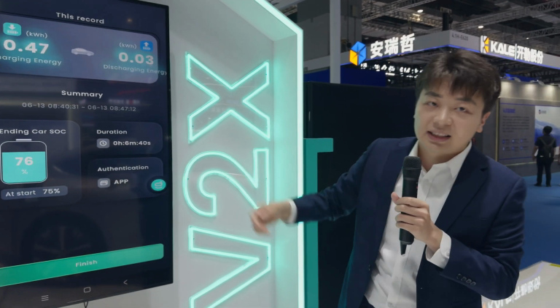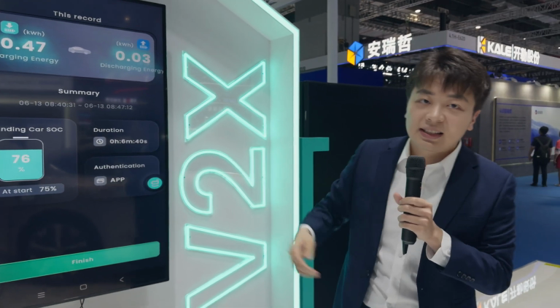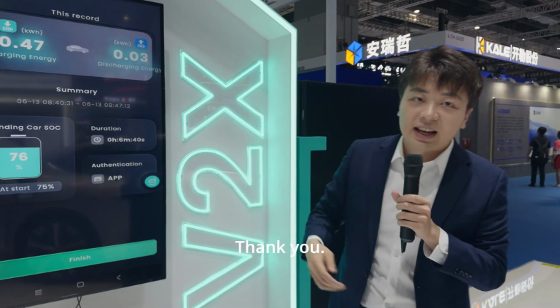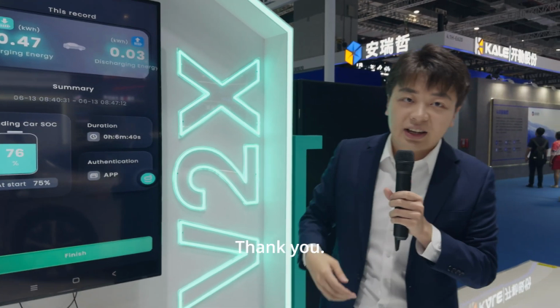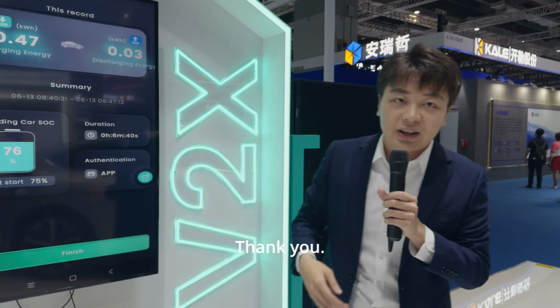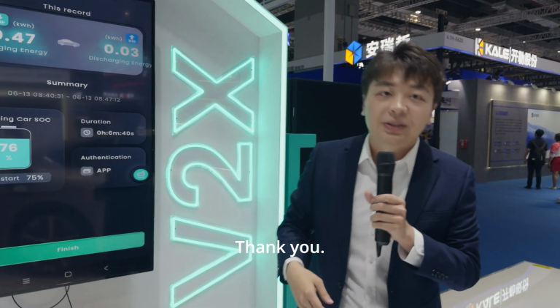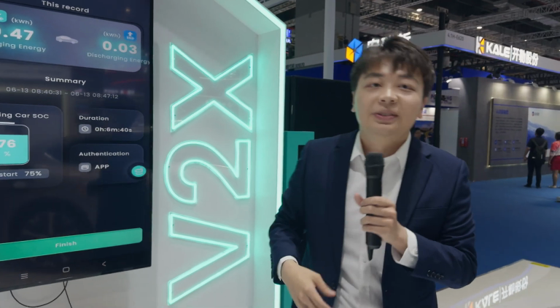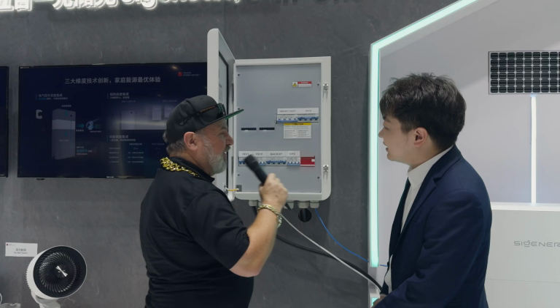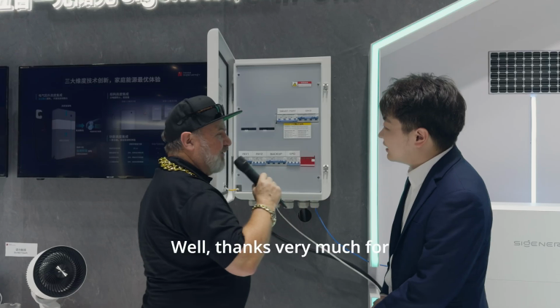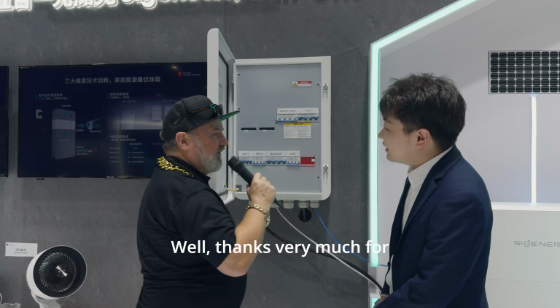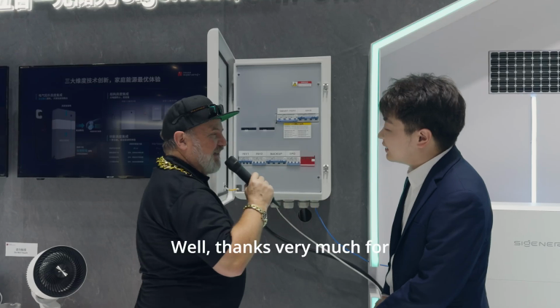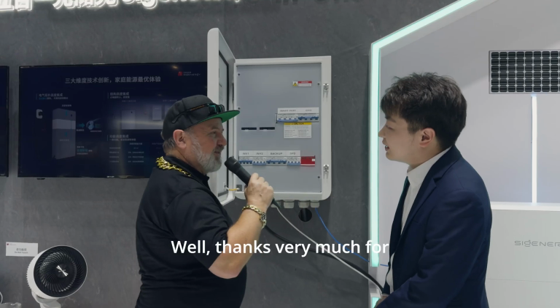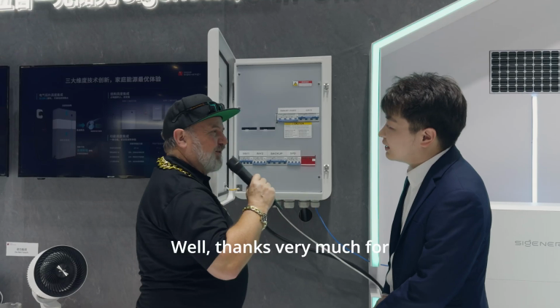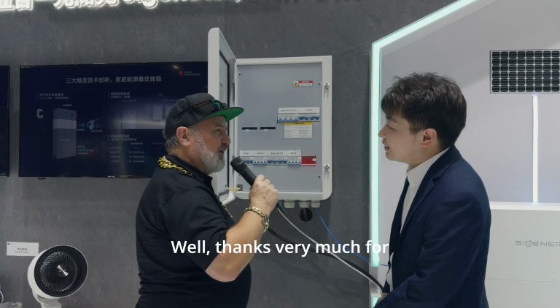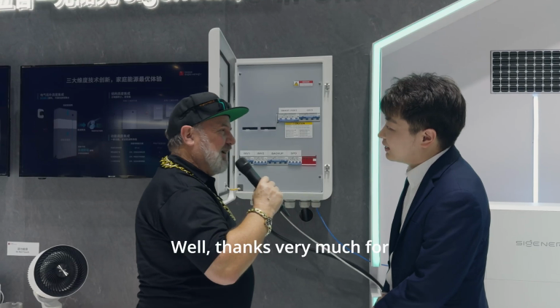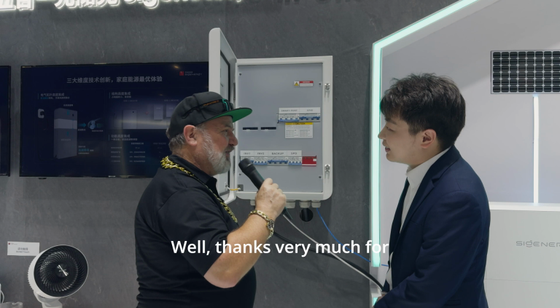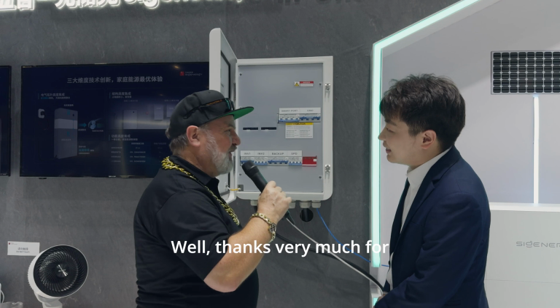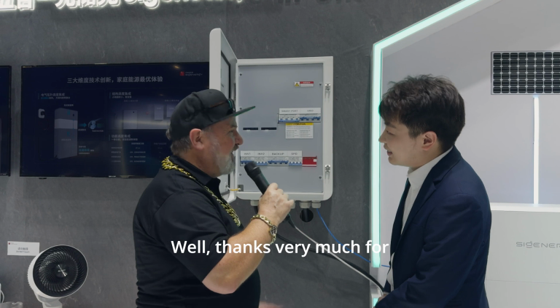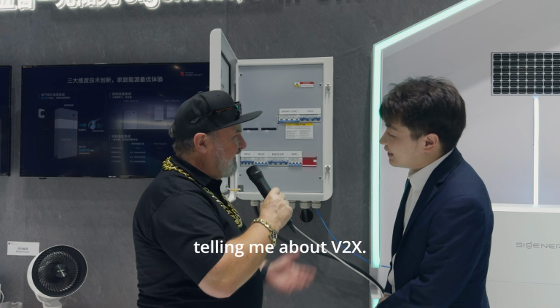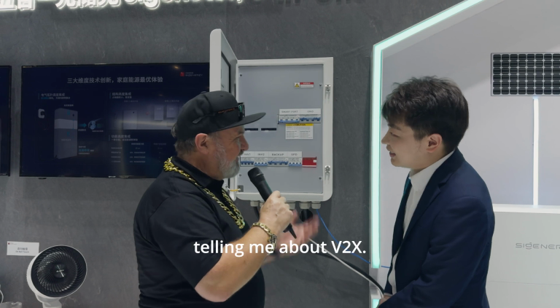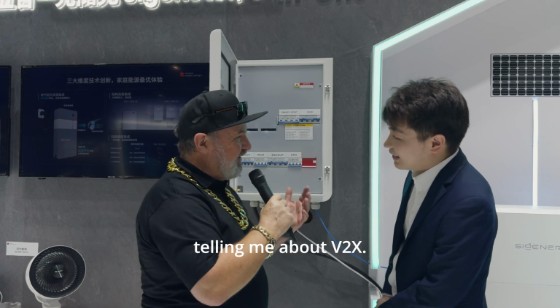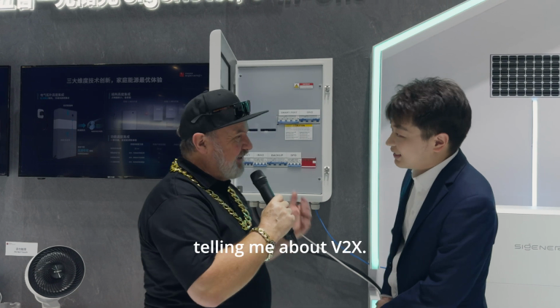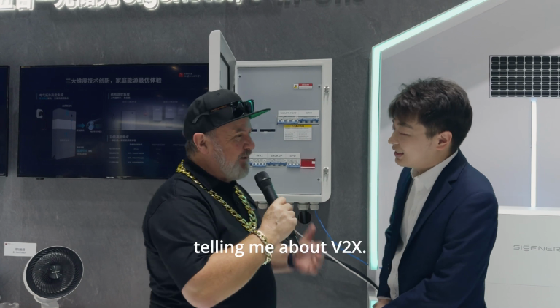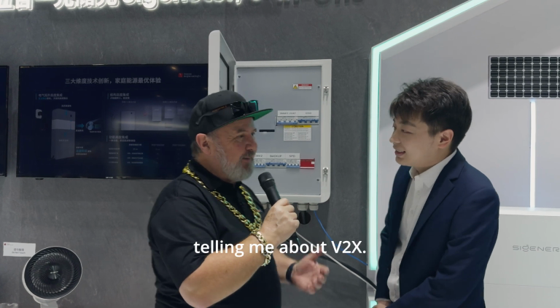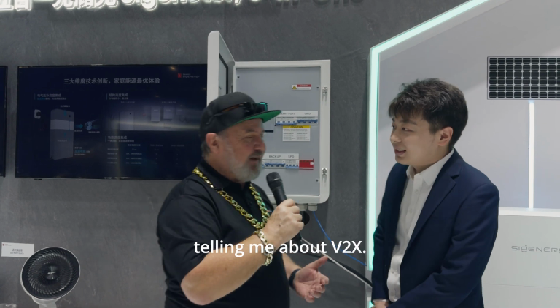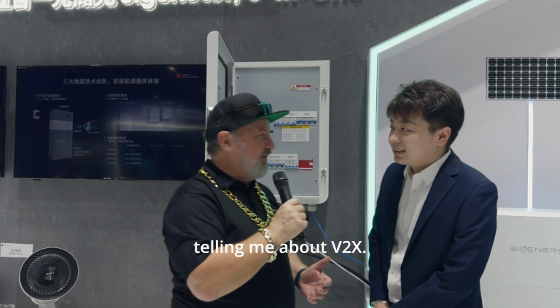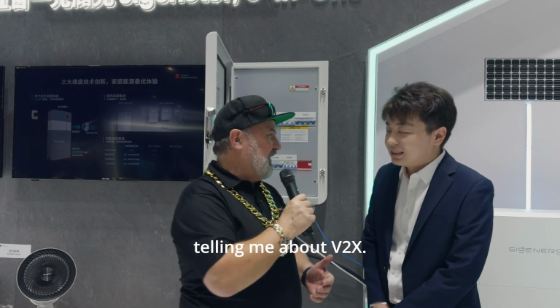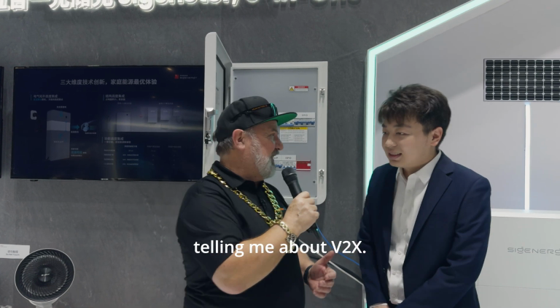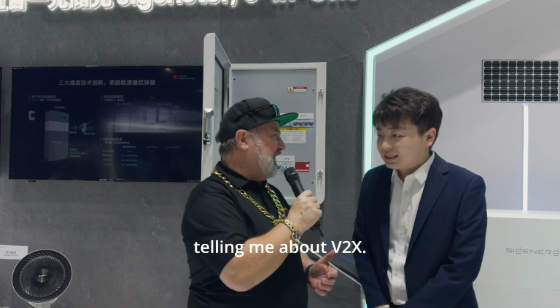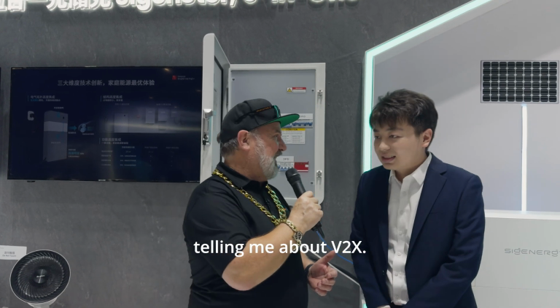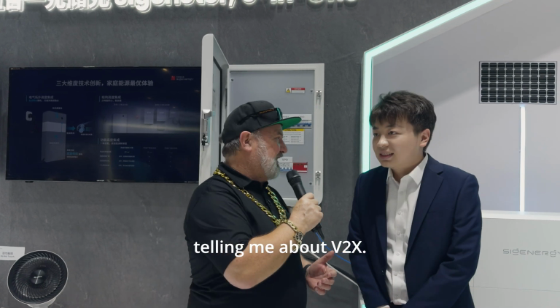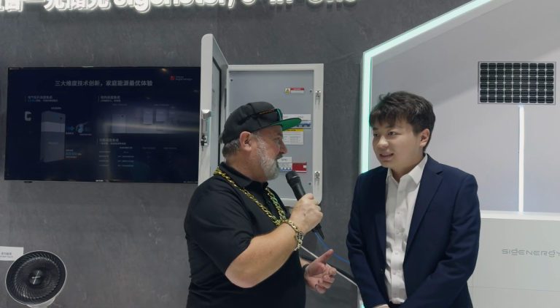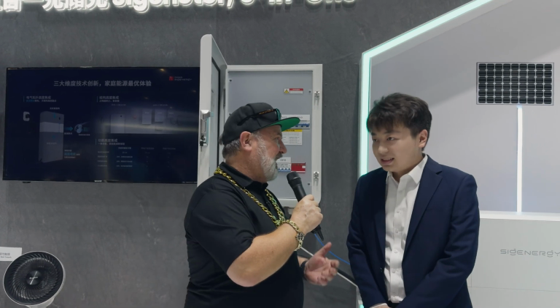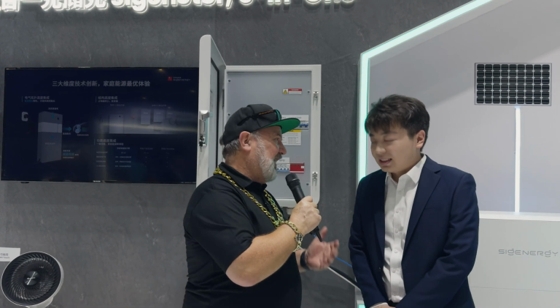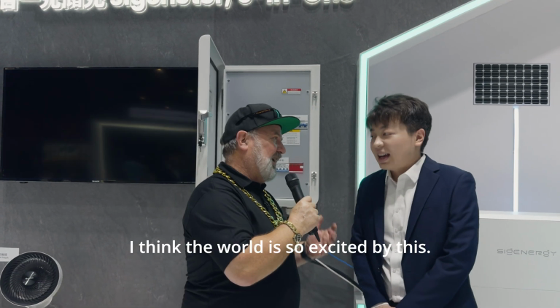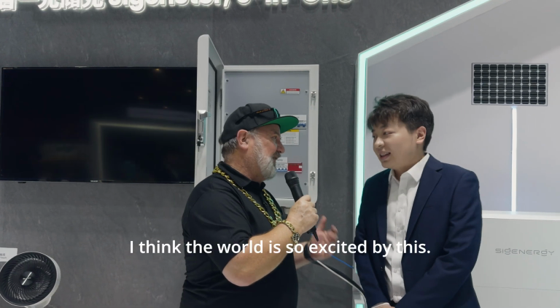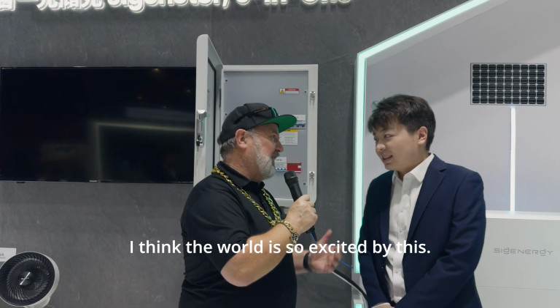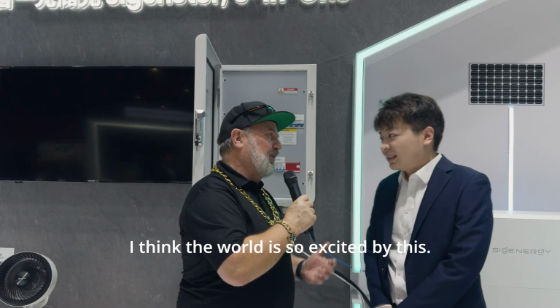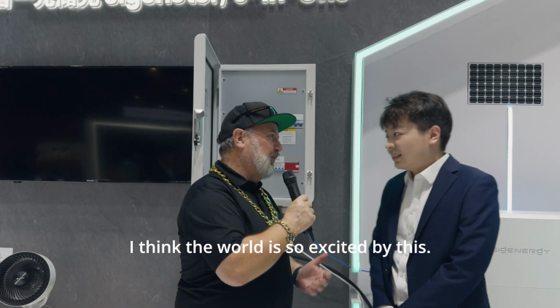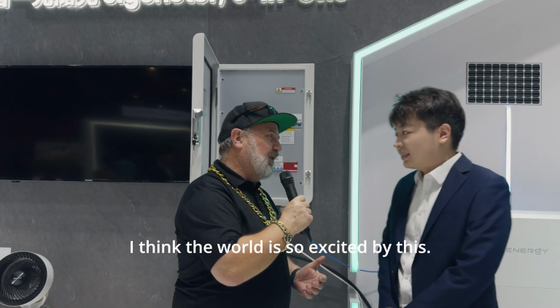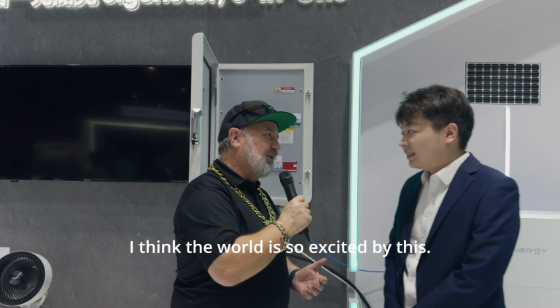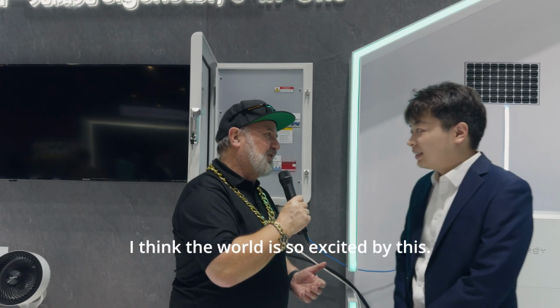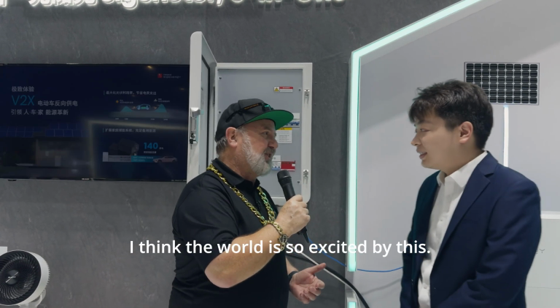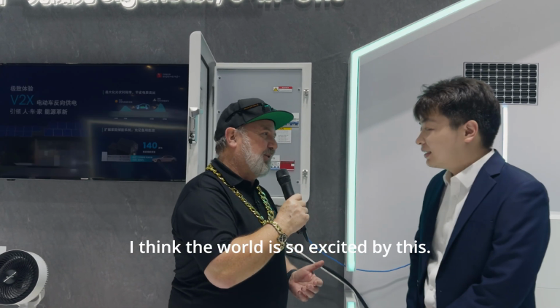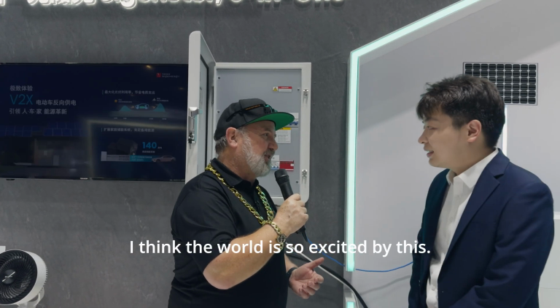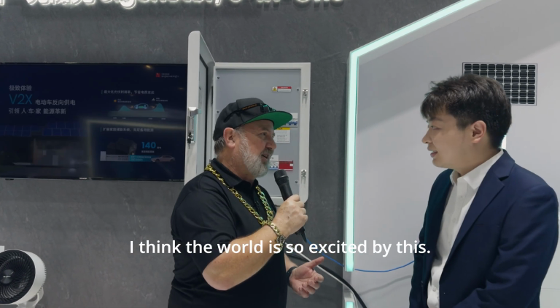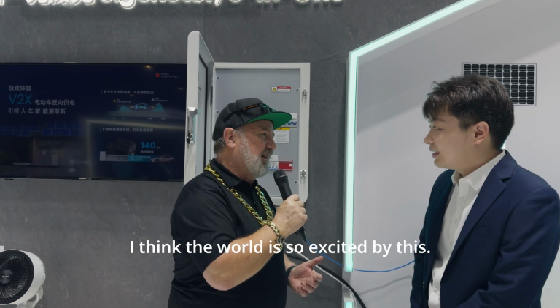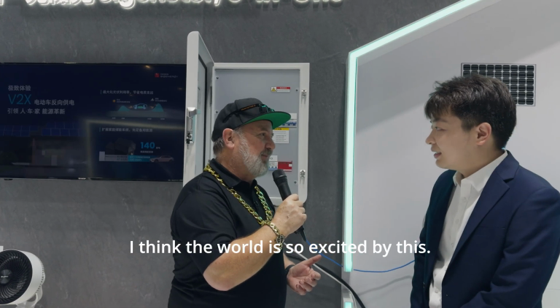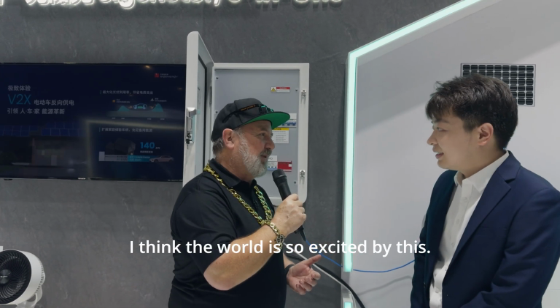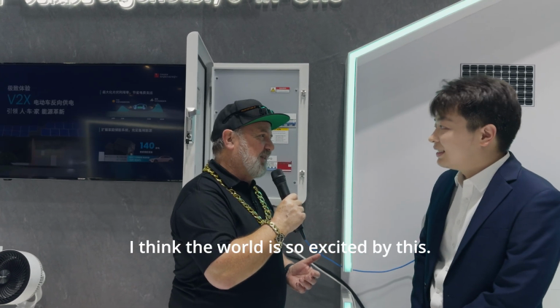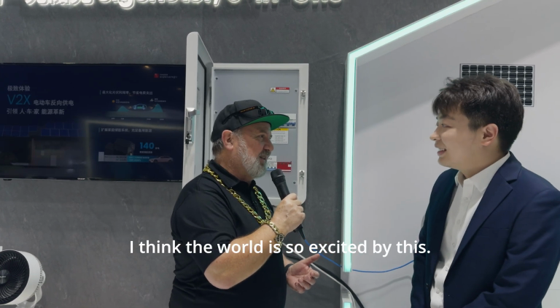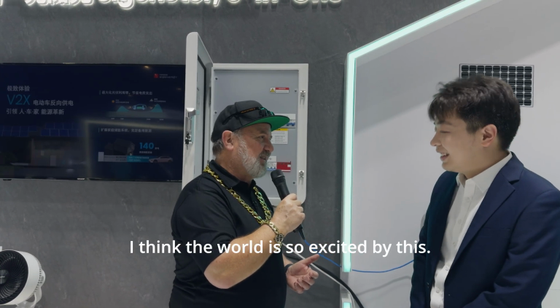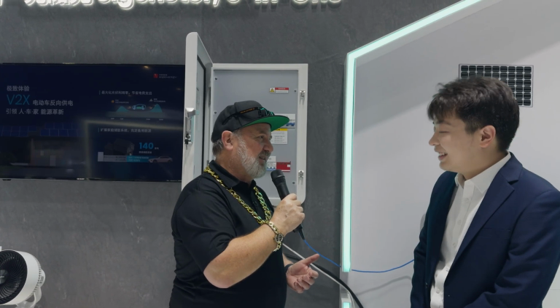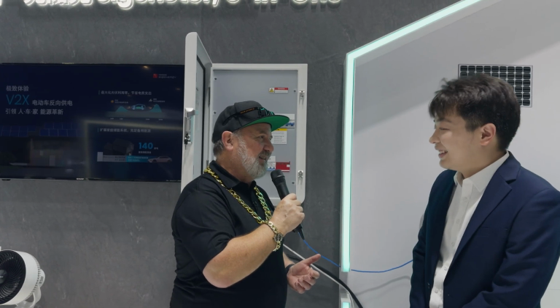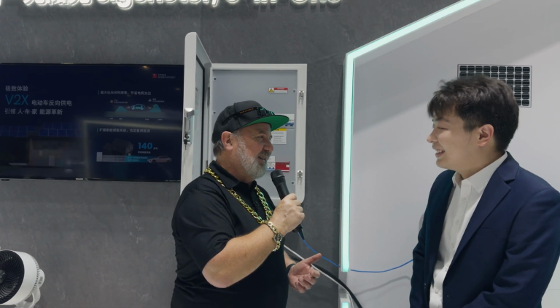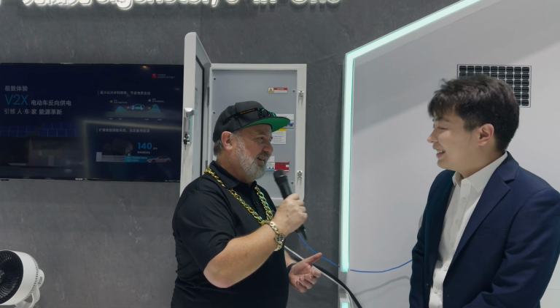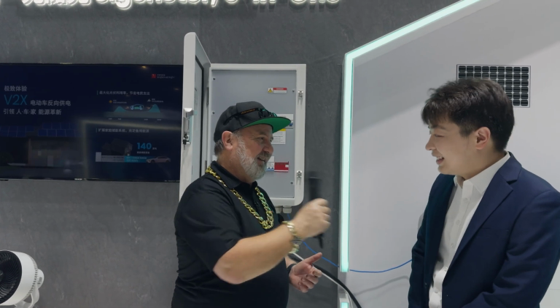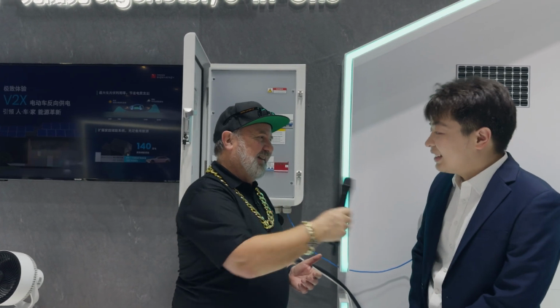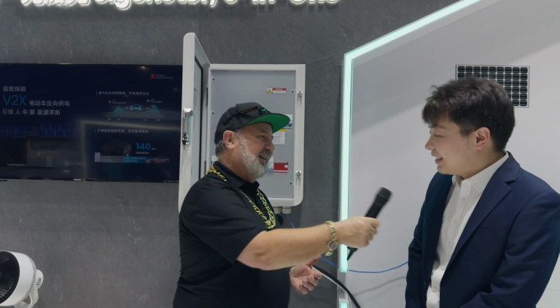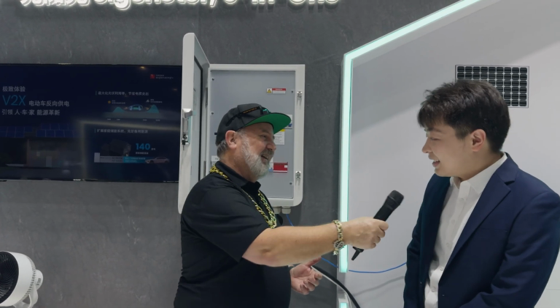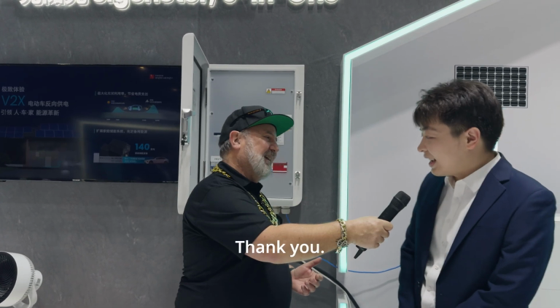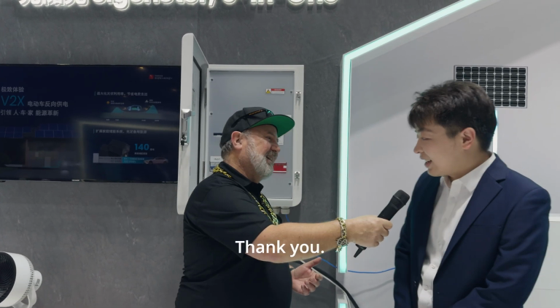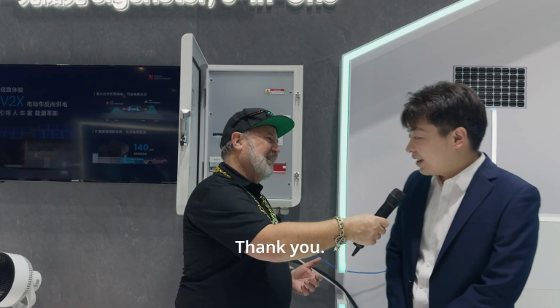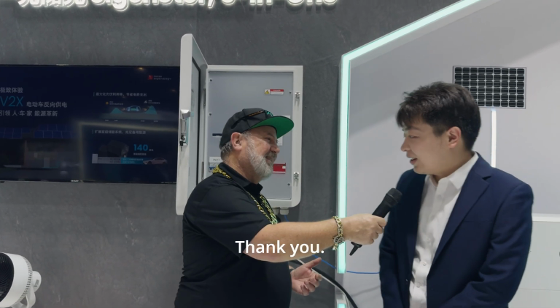Thank you. Thanks very much for telling me about Vehicle-to-Home. I think the world is so excited by this. Thank you.